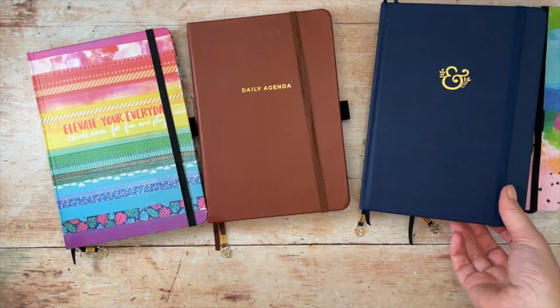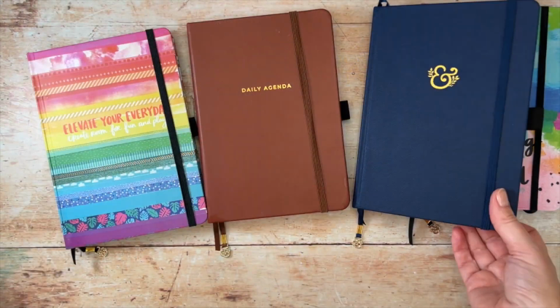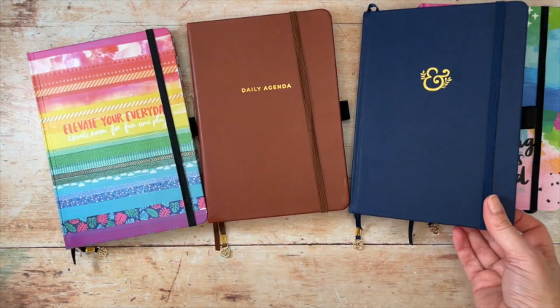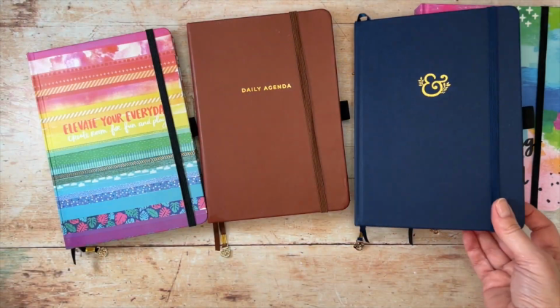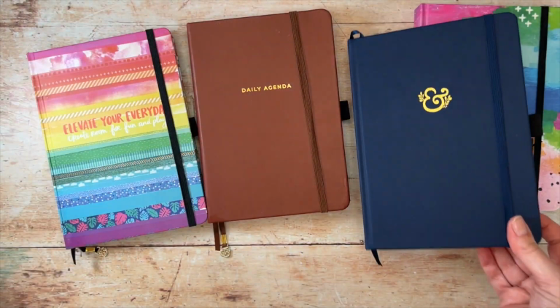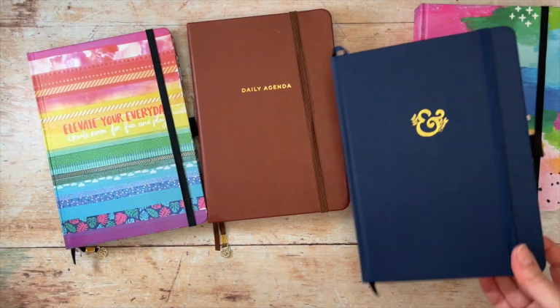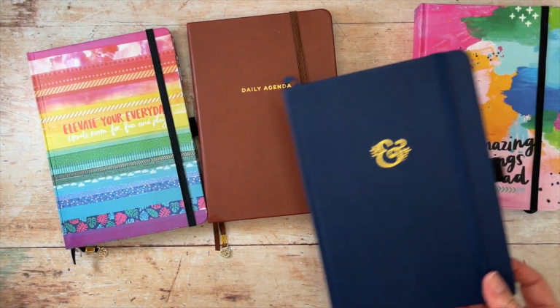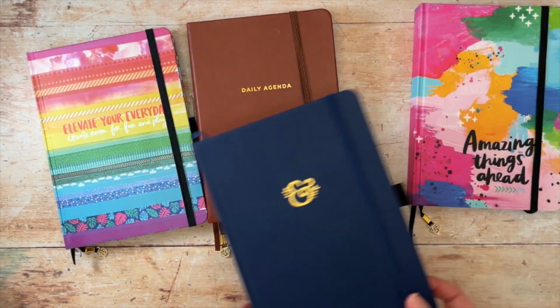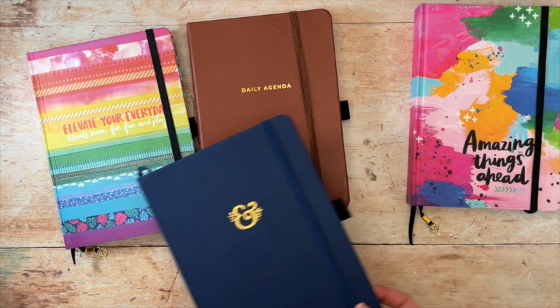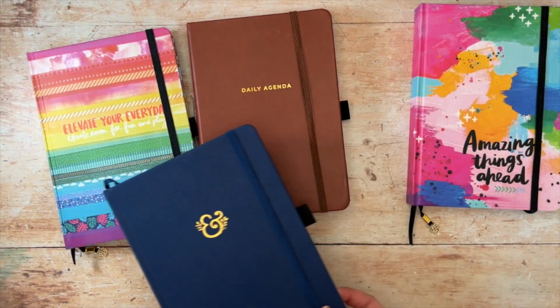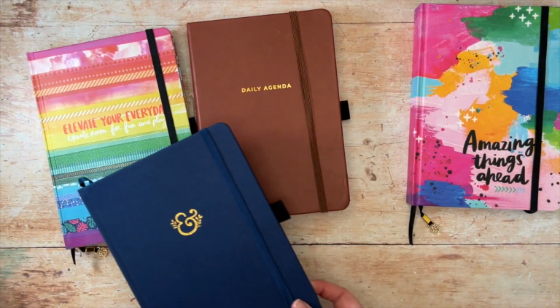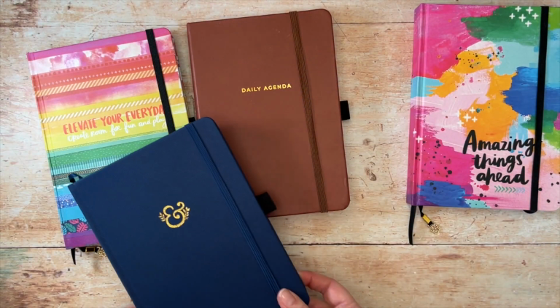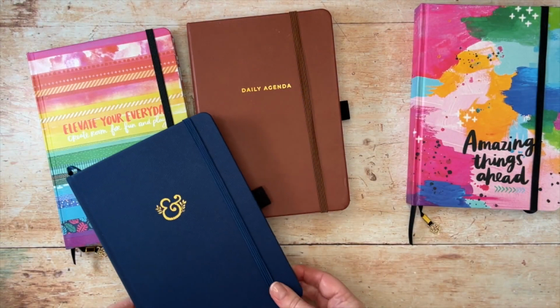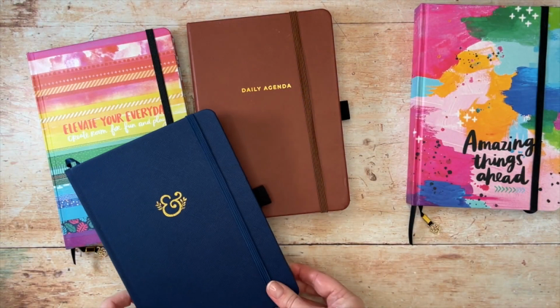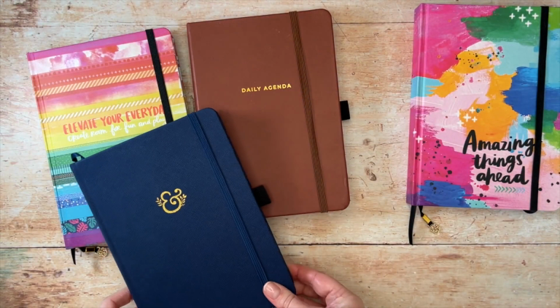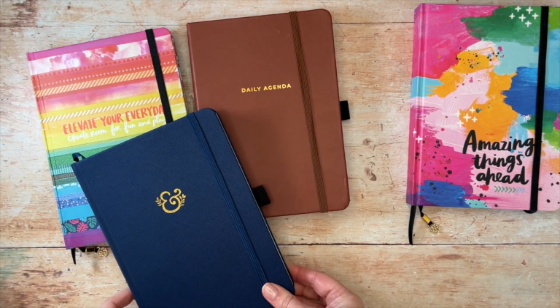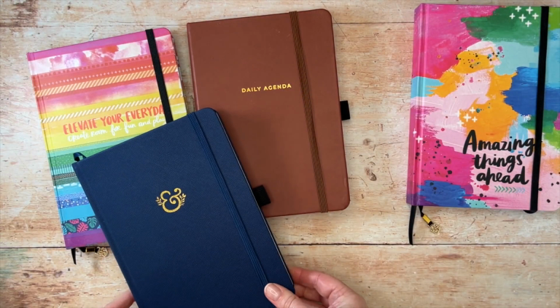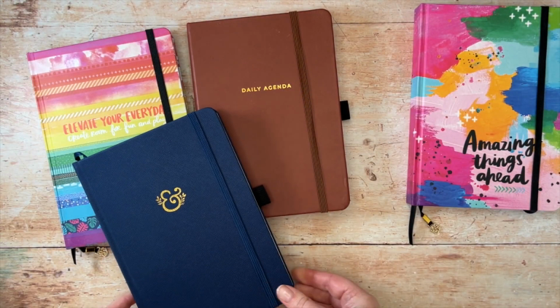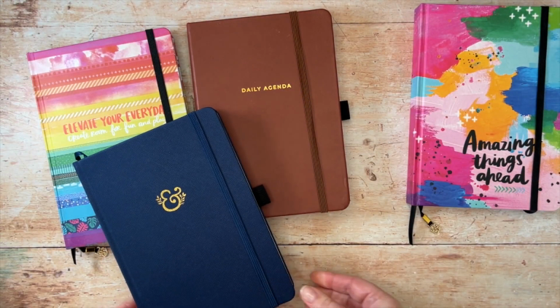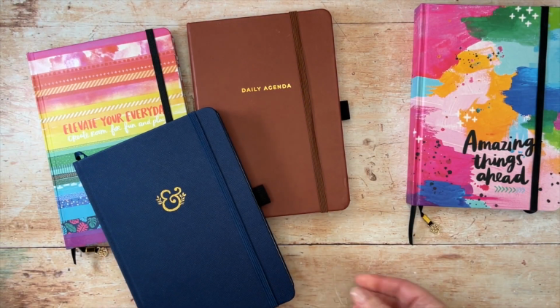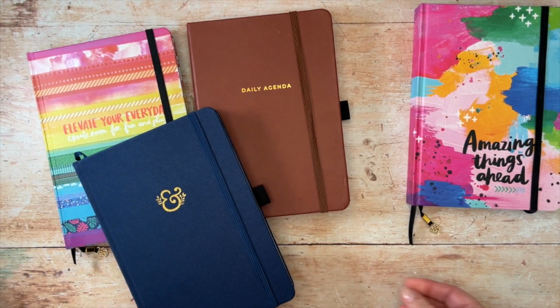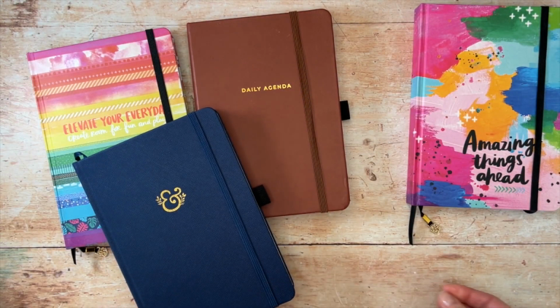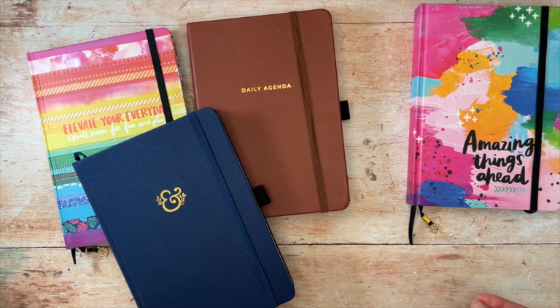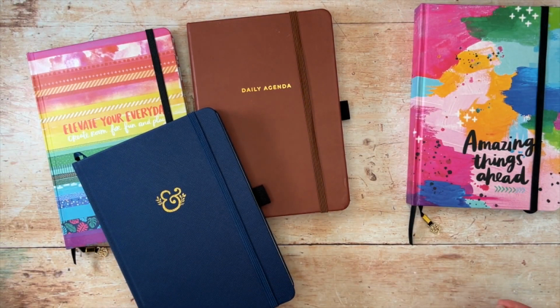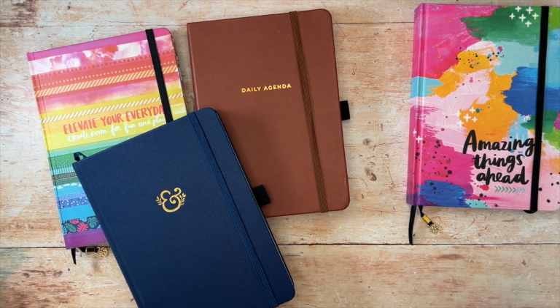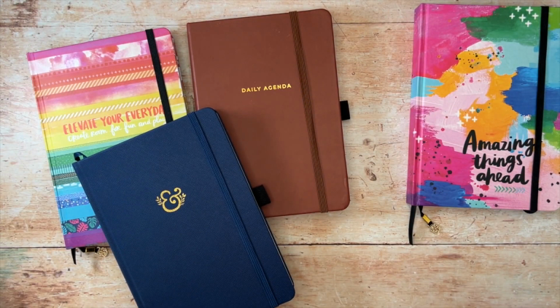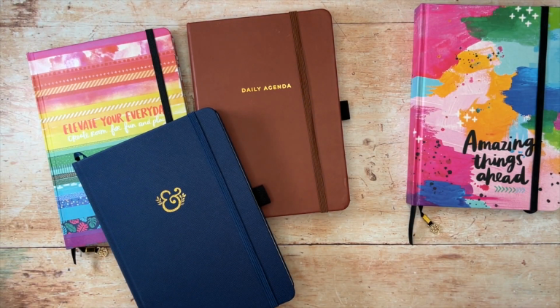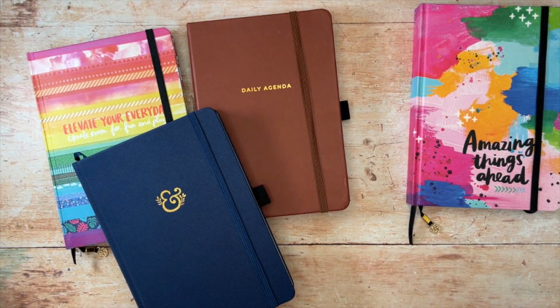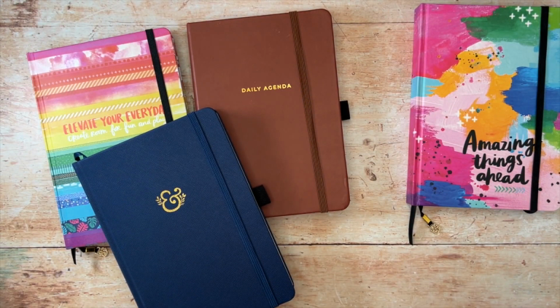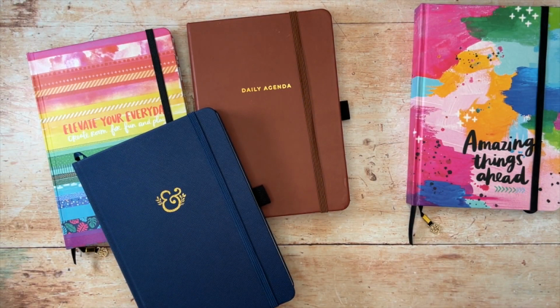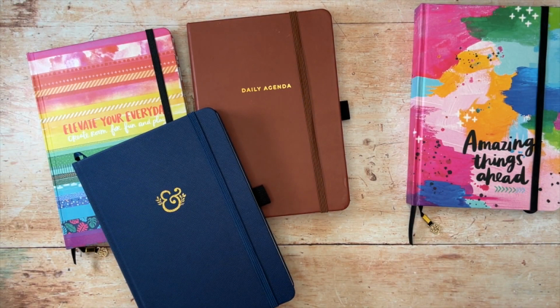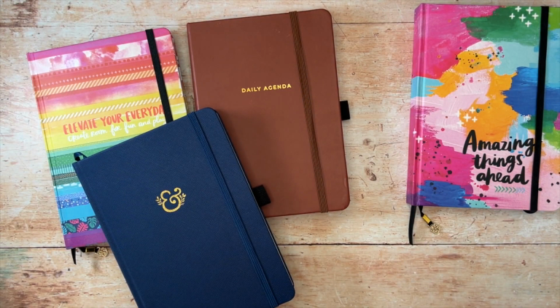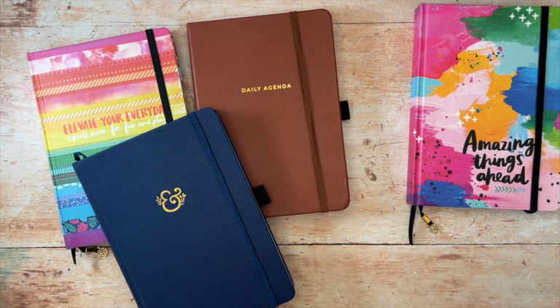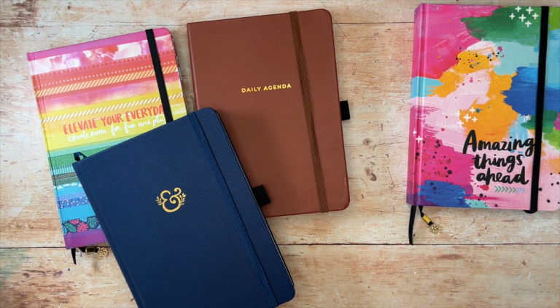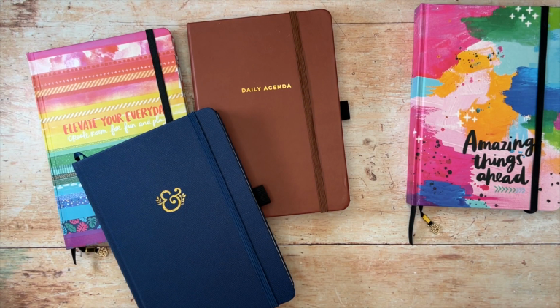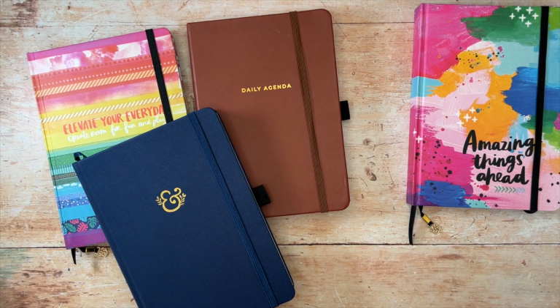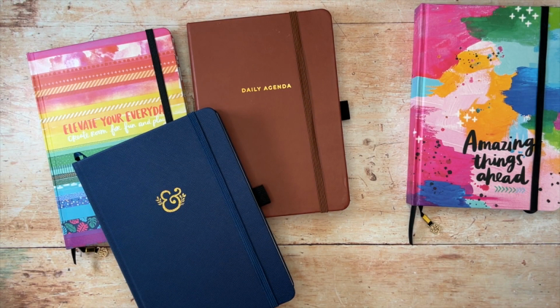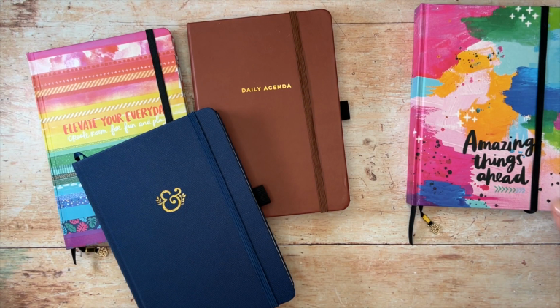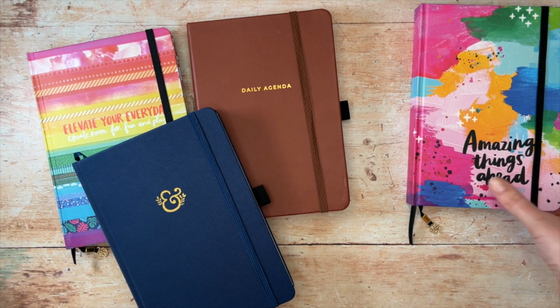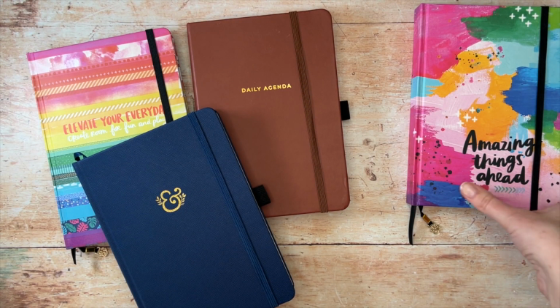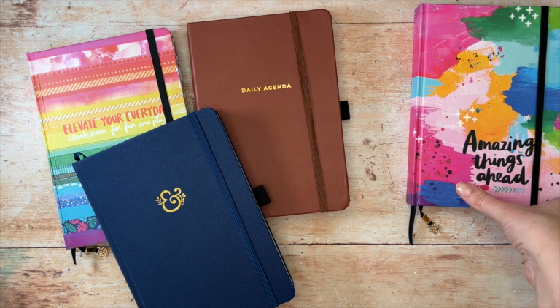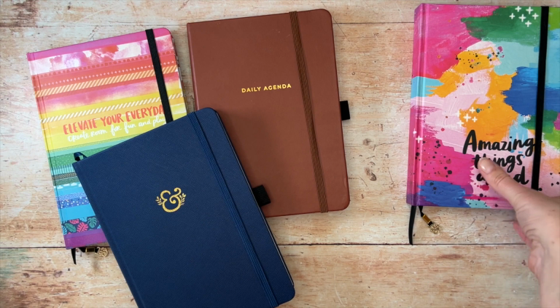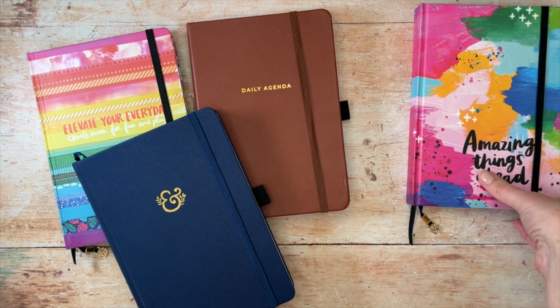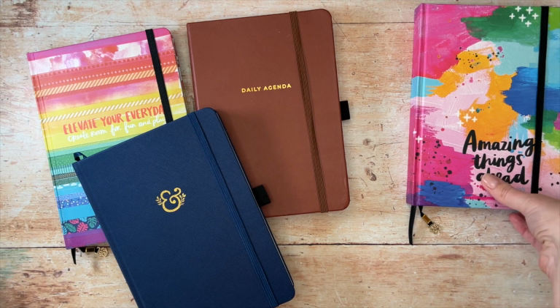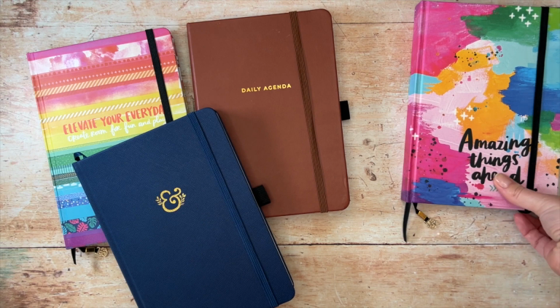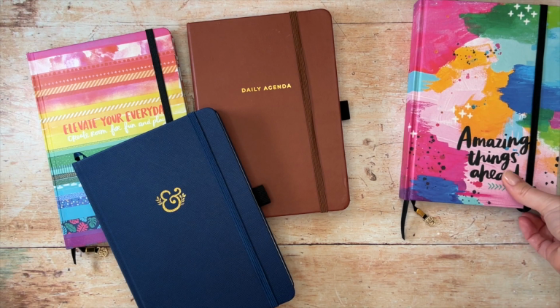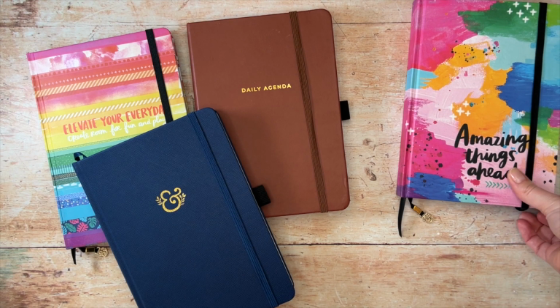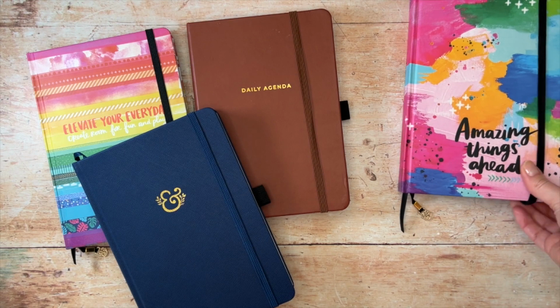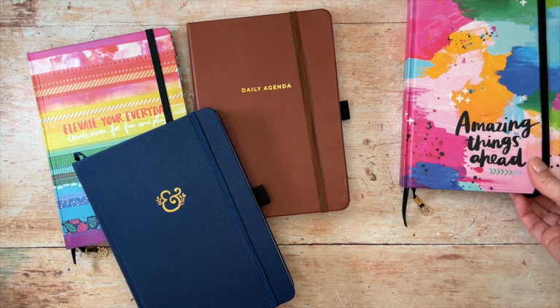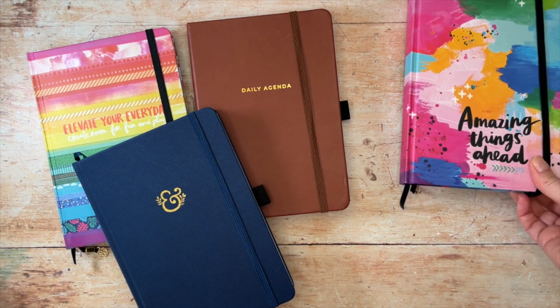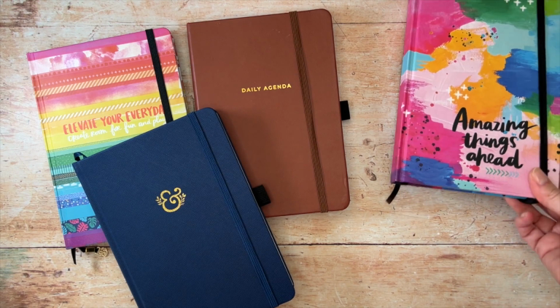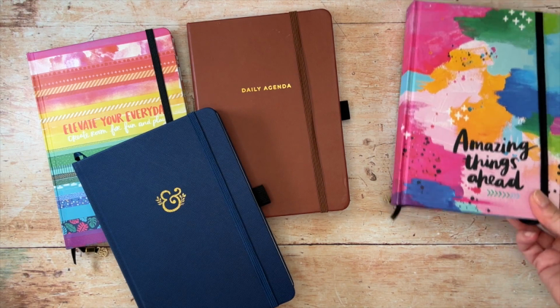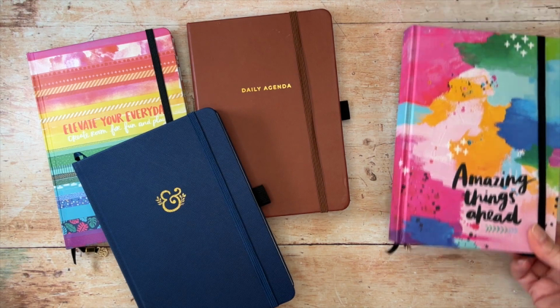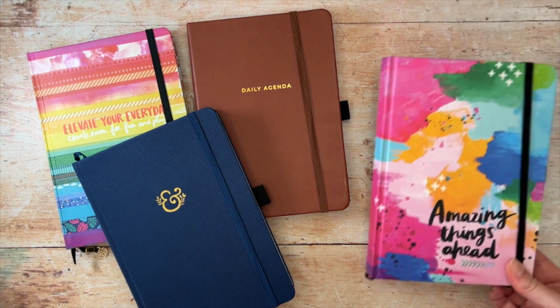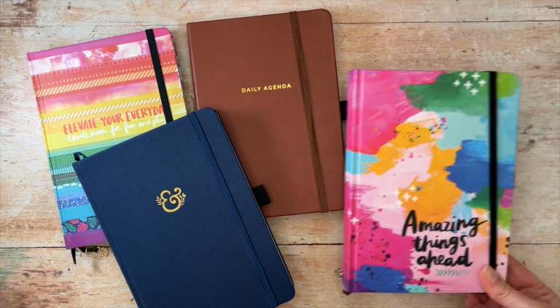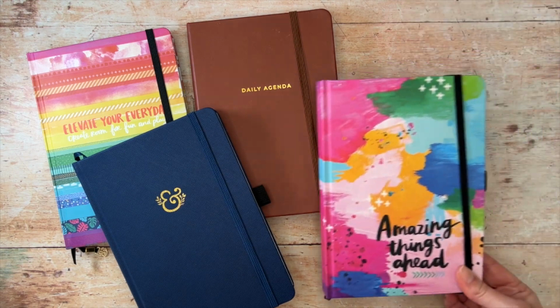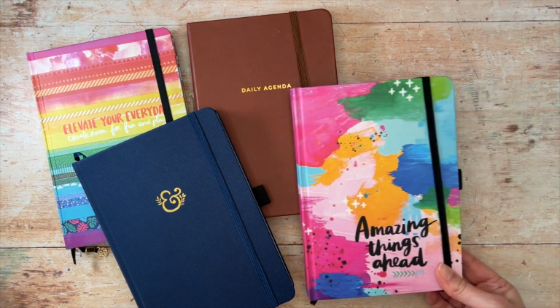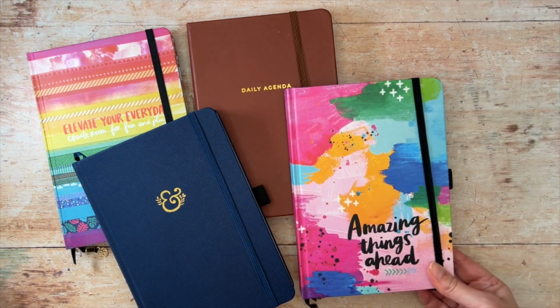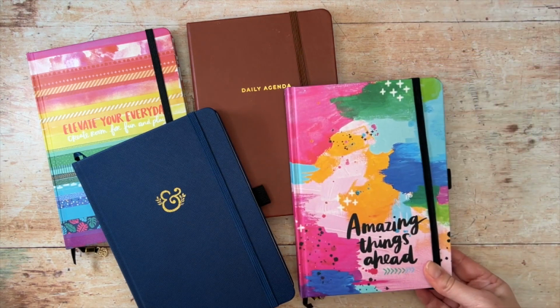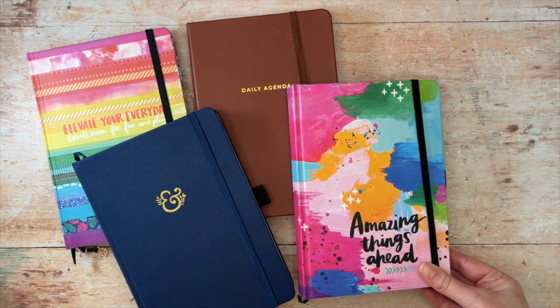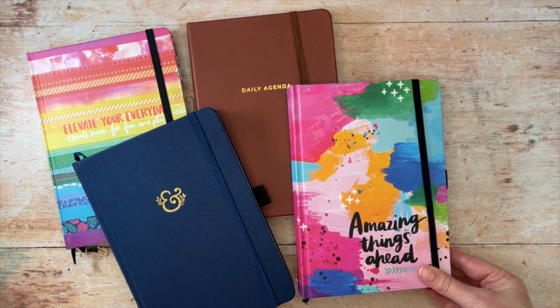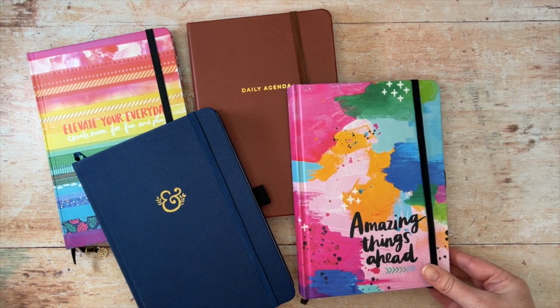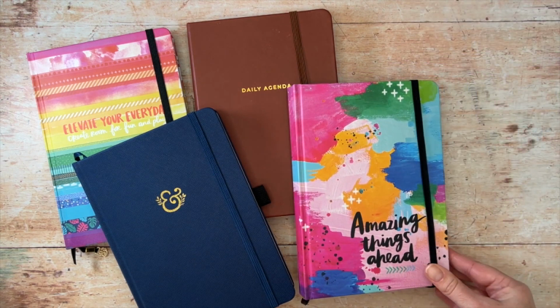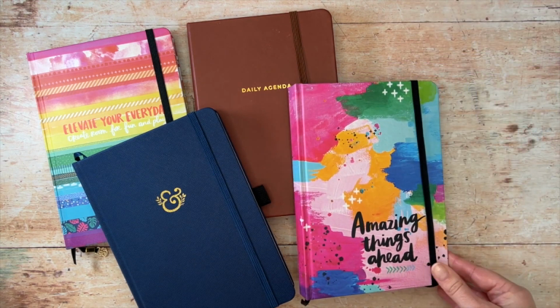I hope you found some inspiration today on how you can use your planners more creatively. Thank you for watching.